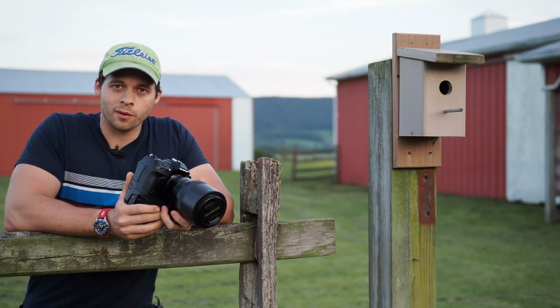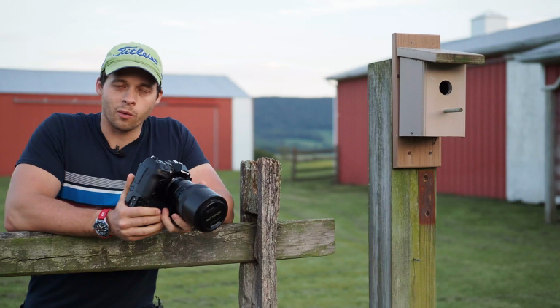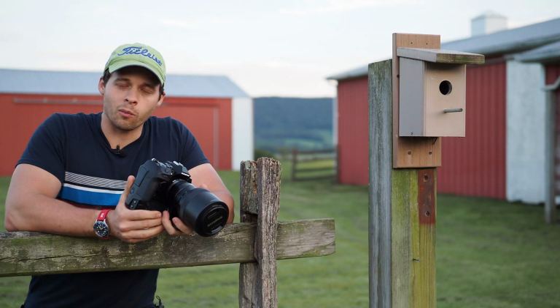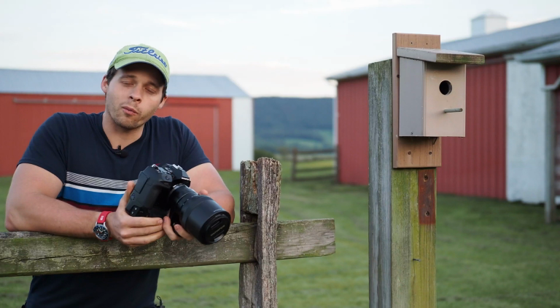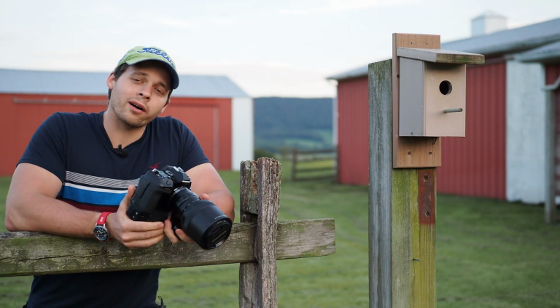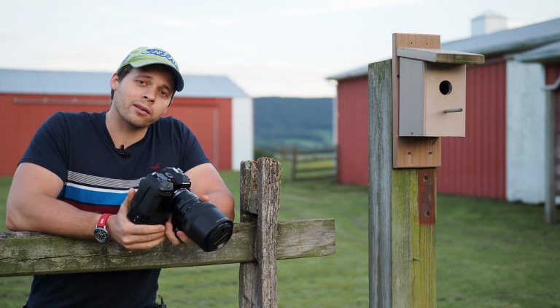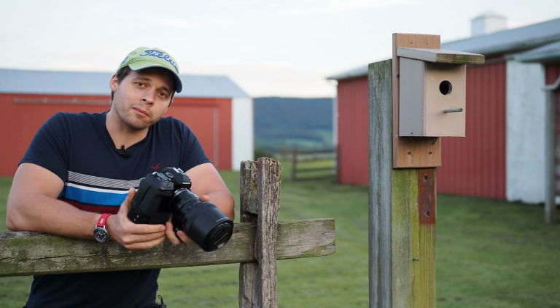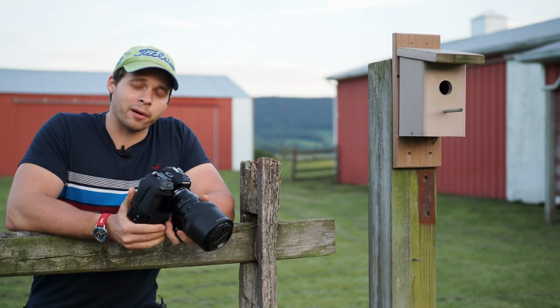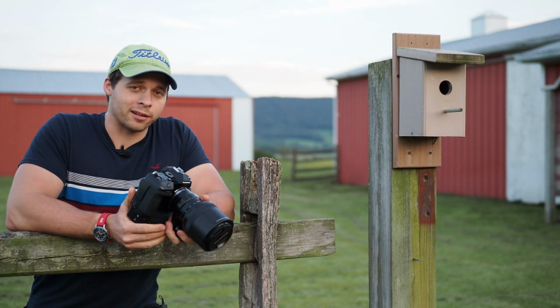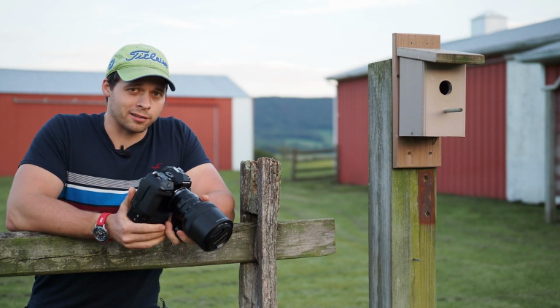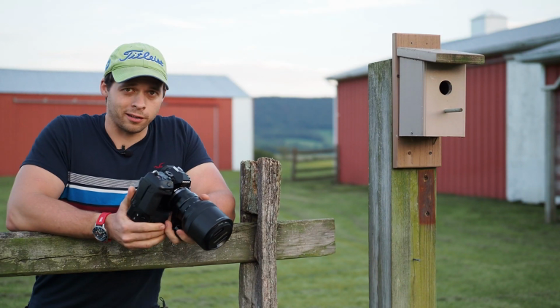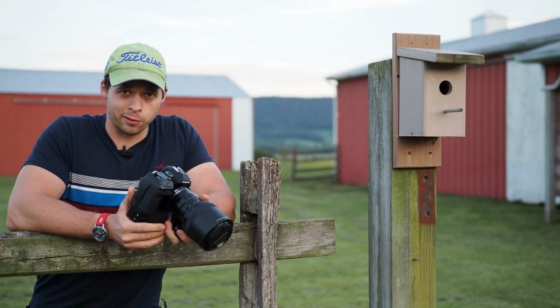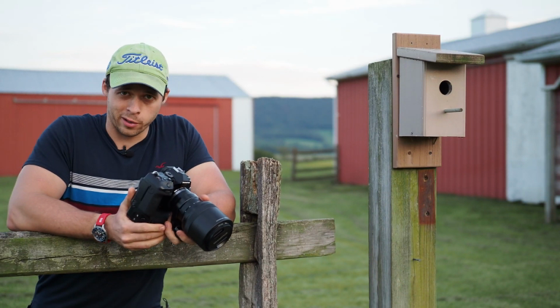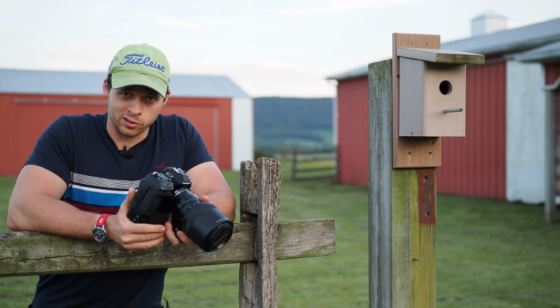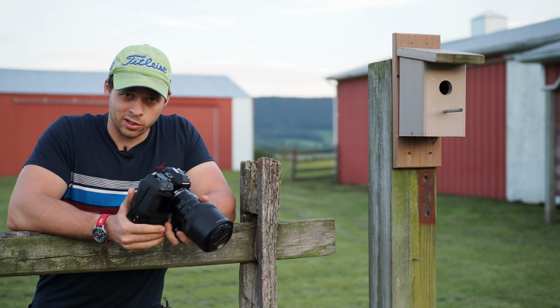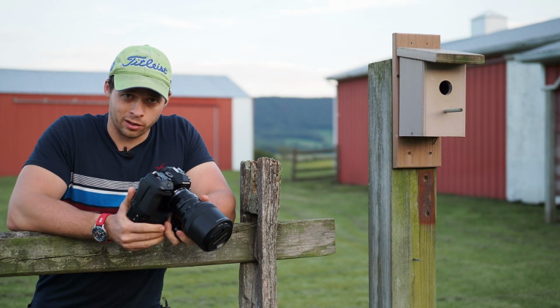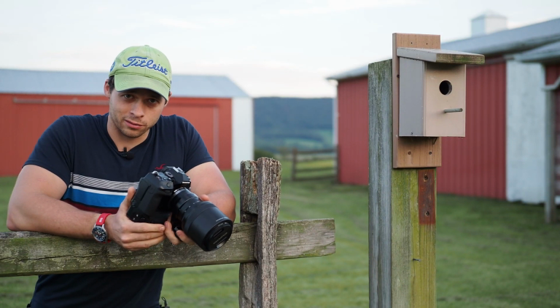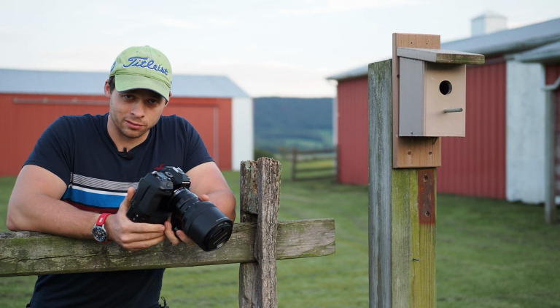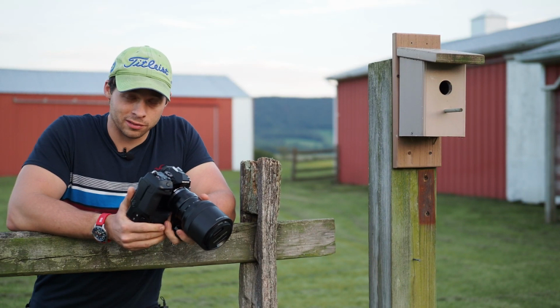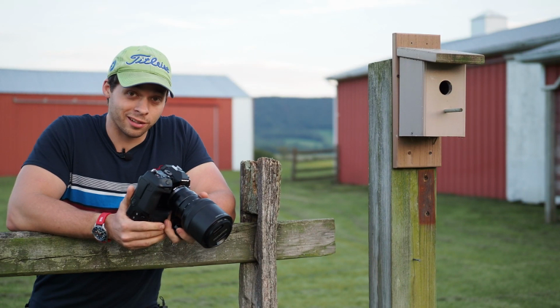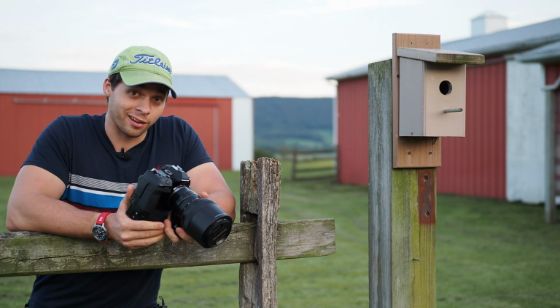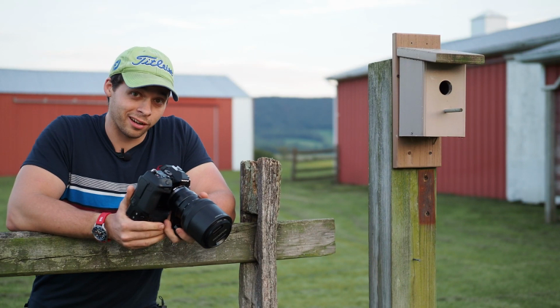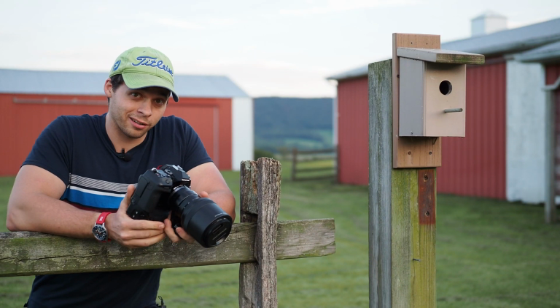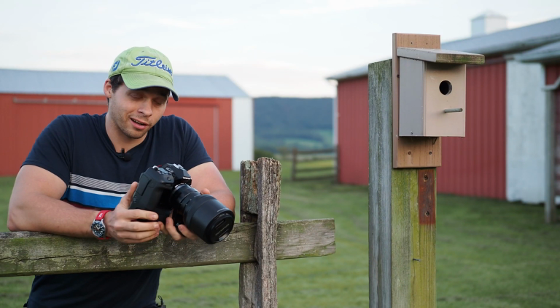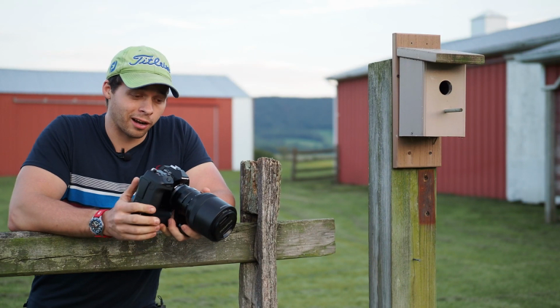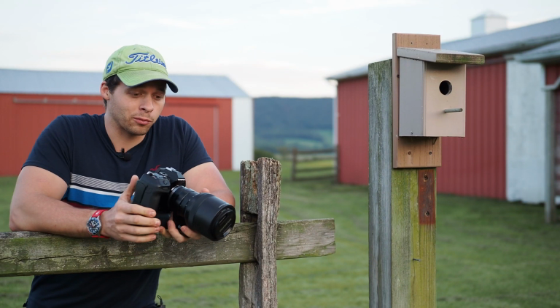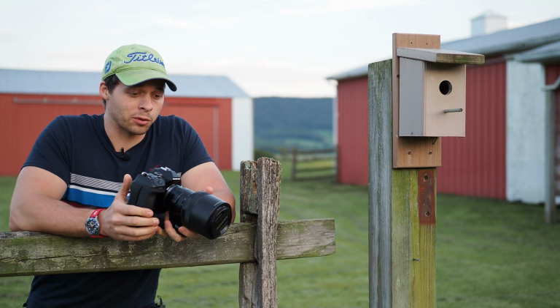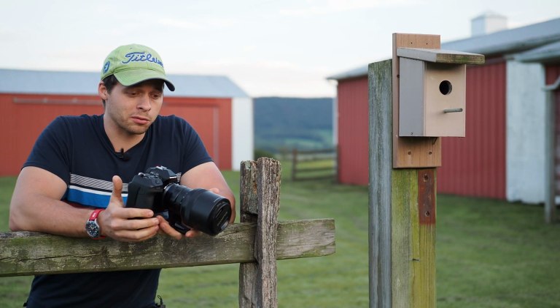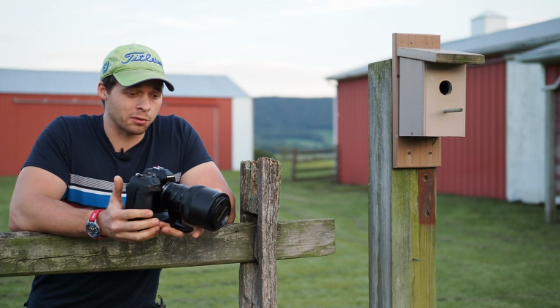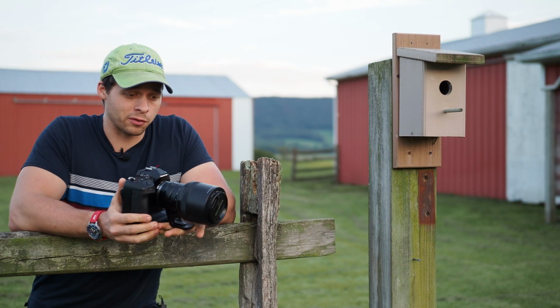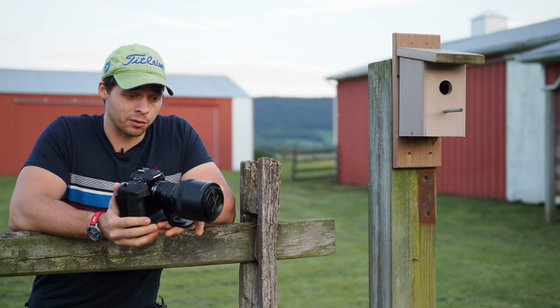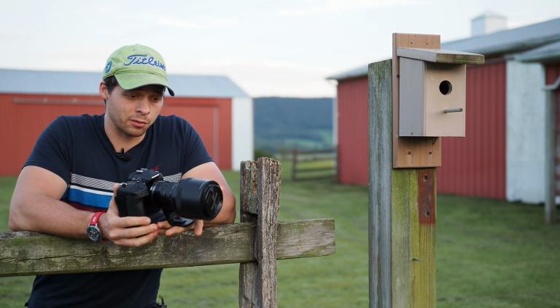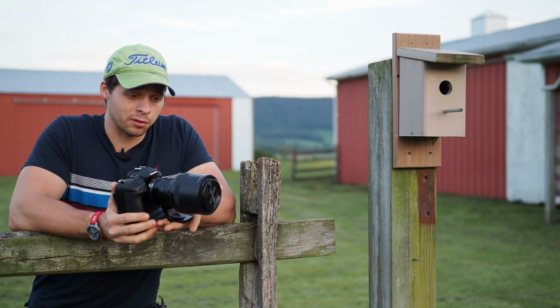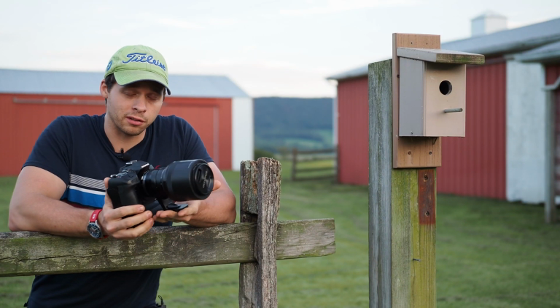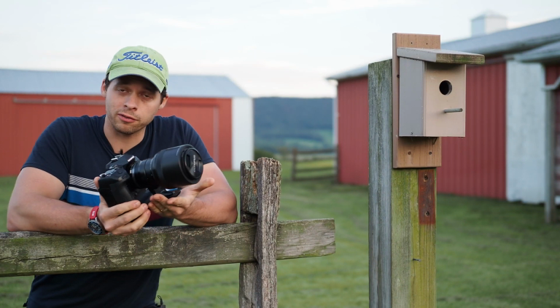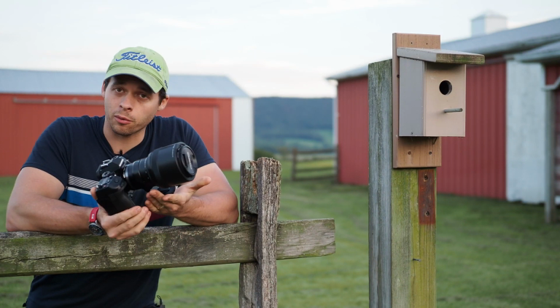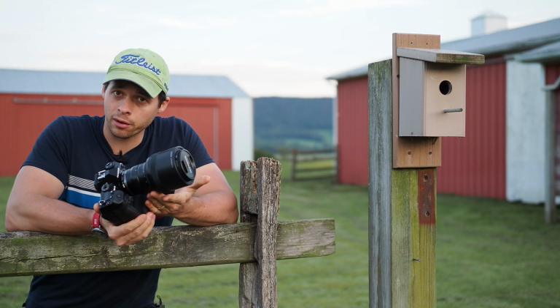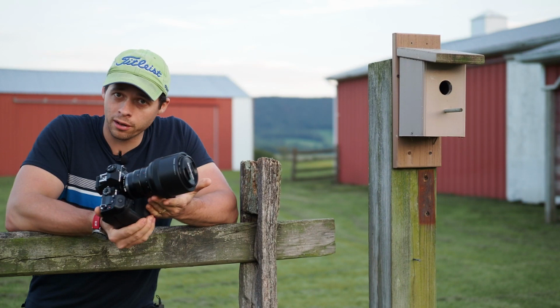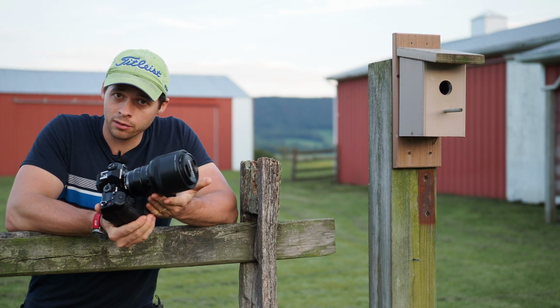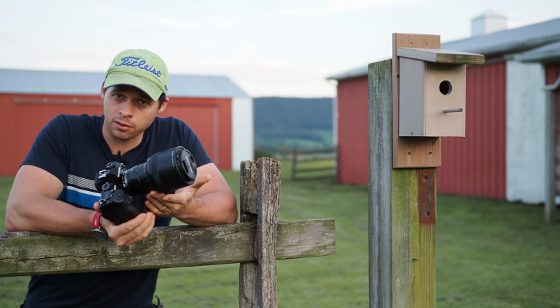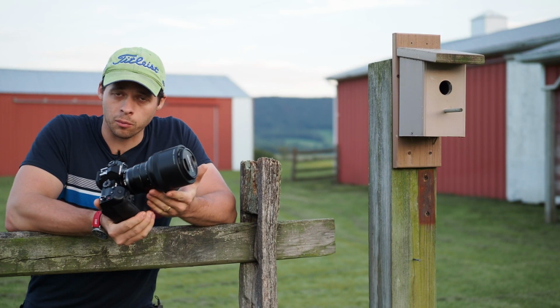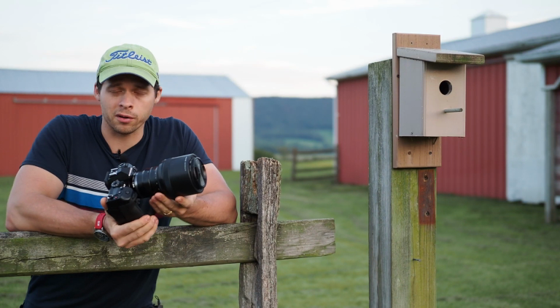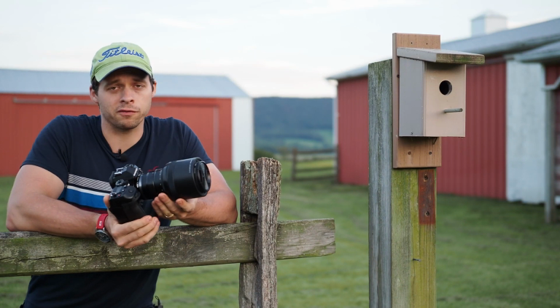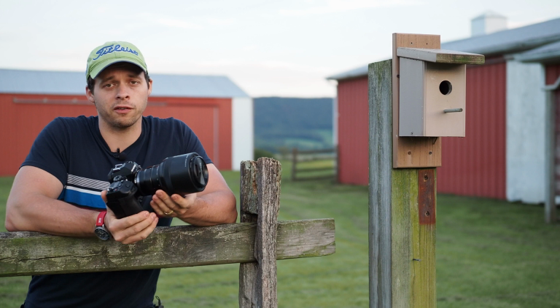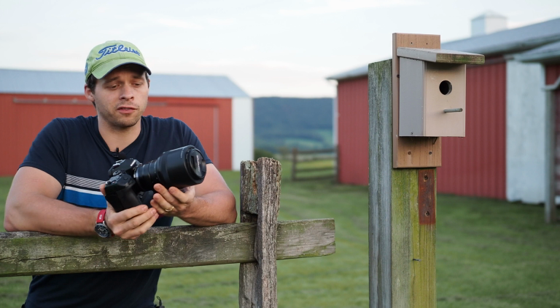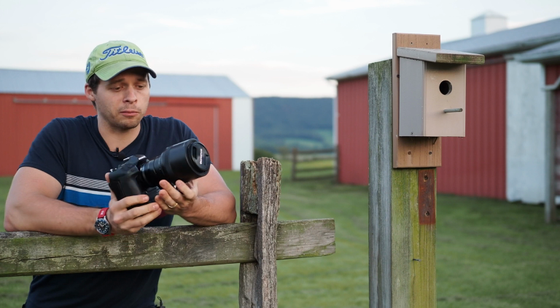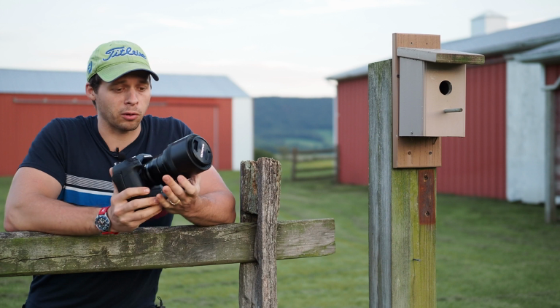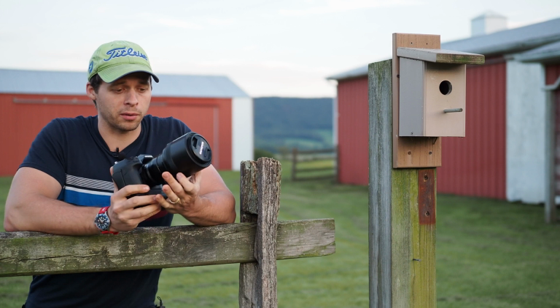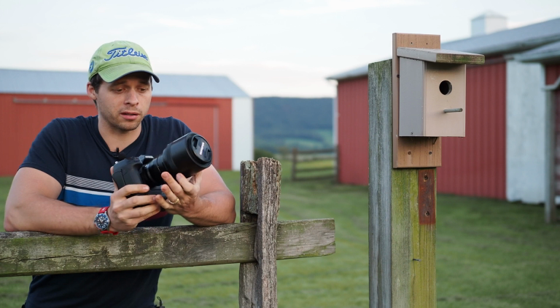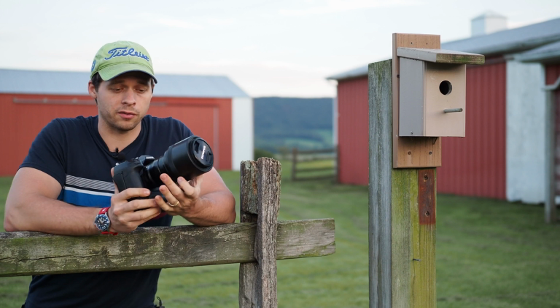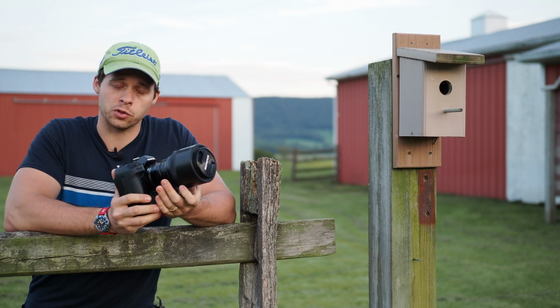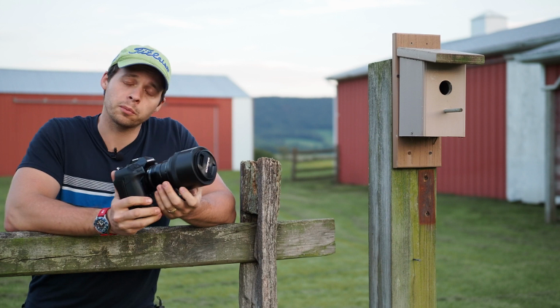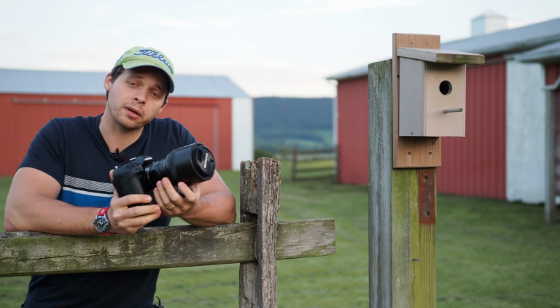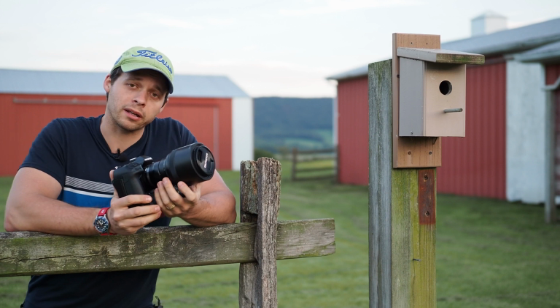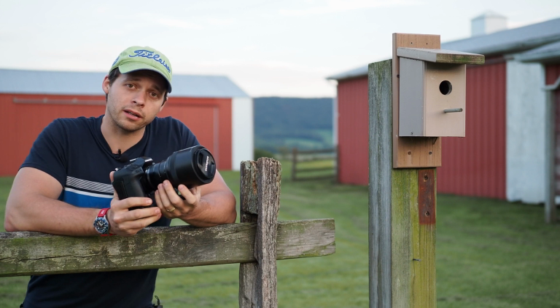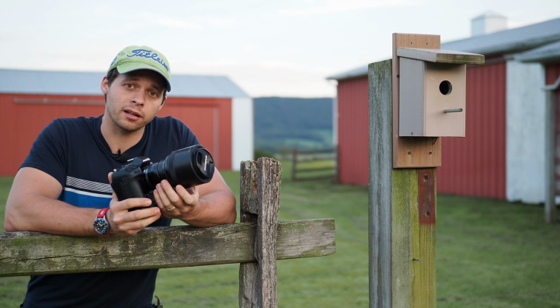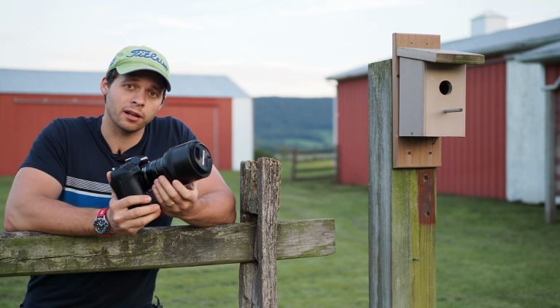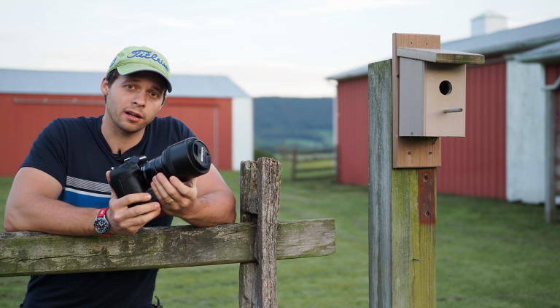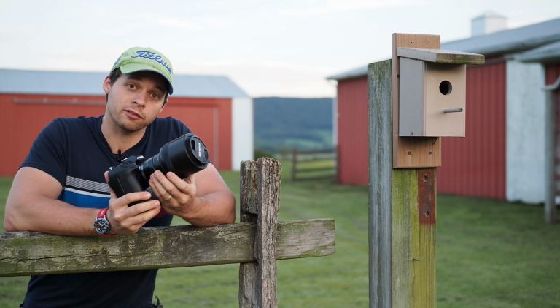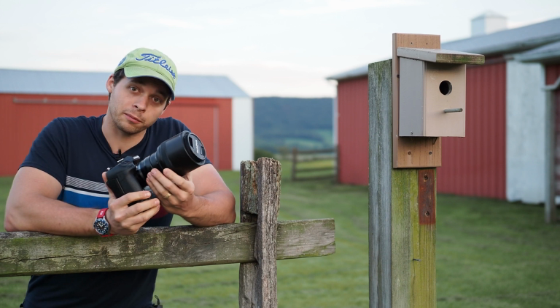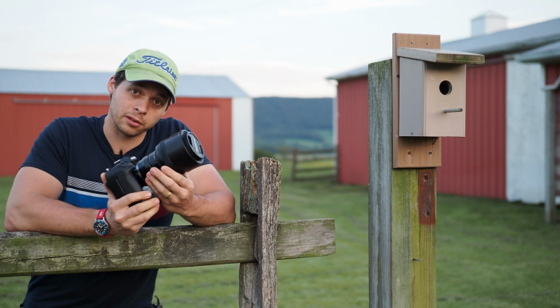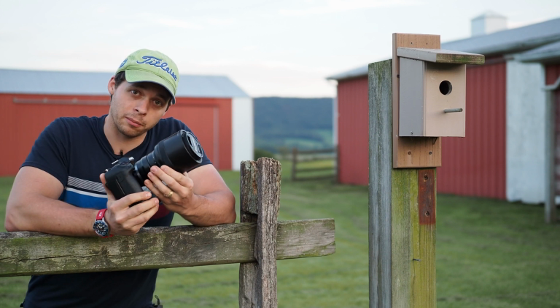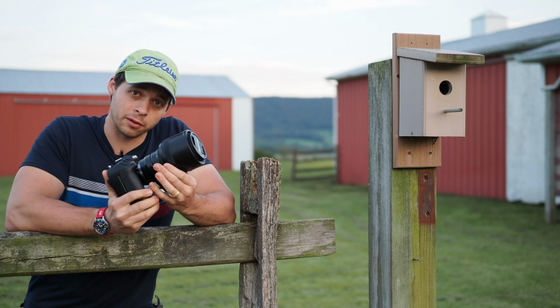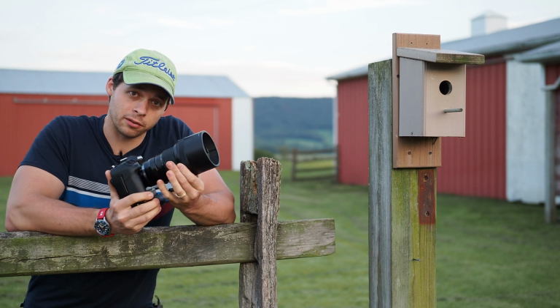Welcome back to the Narrowband Channel. Tonight I'm going to review the 40 to 150 millimeter f2.8 from Olympus.